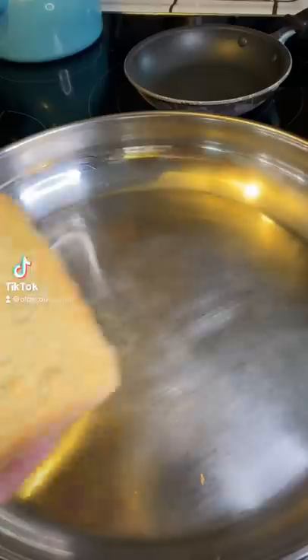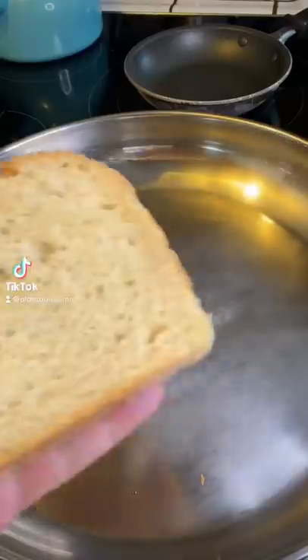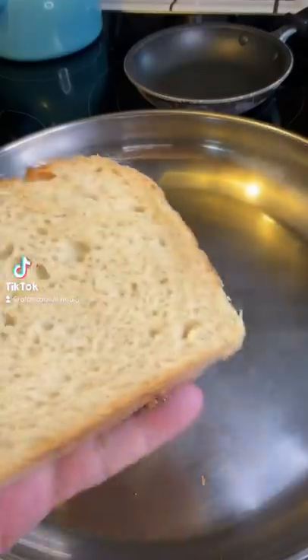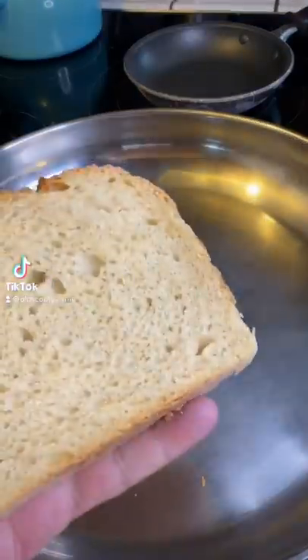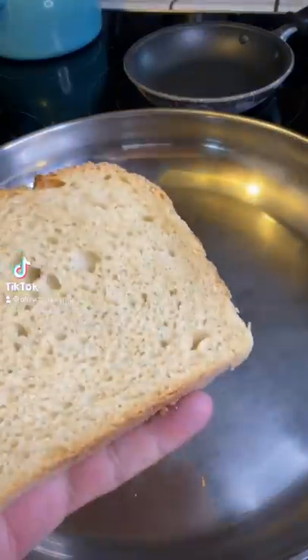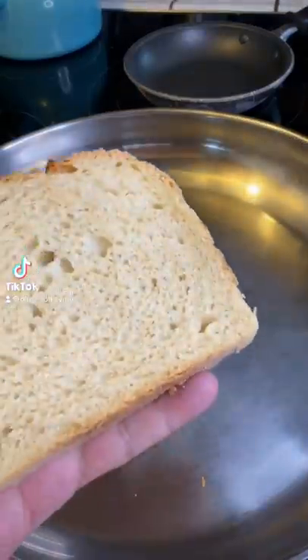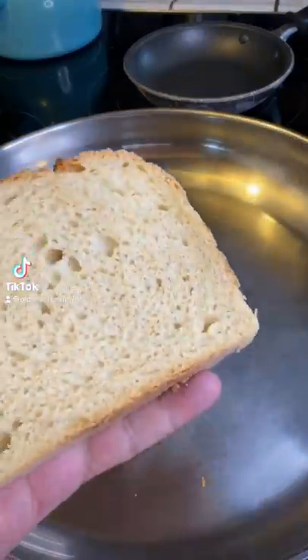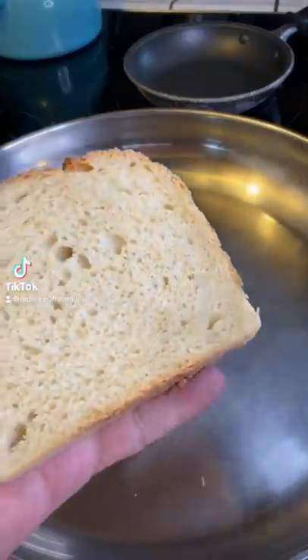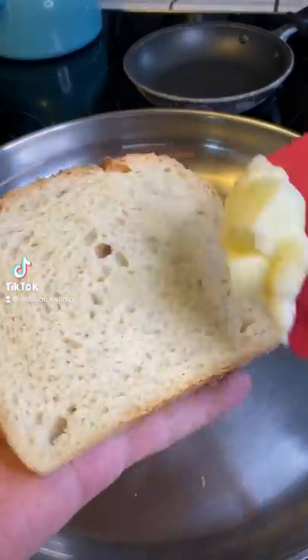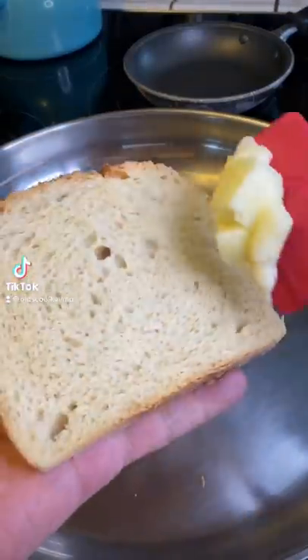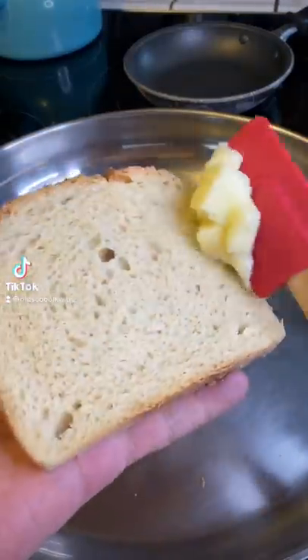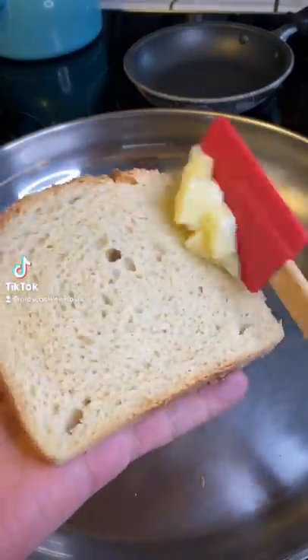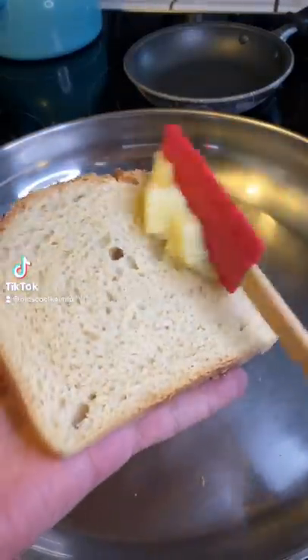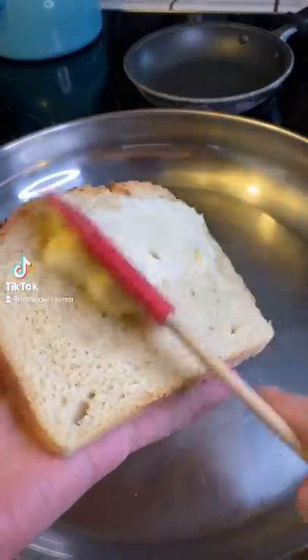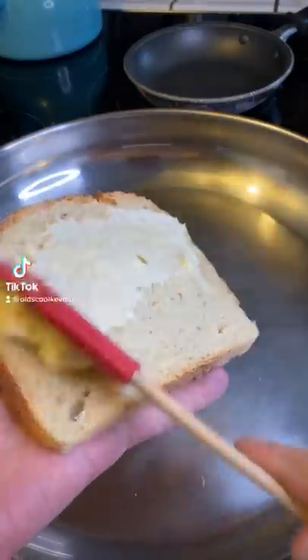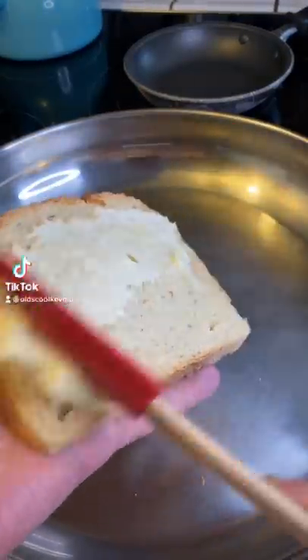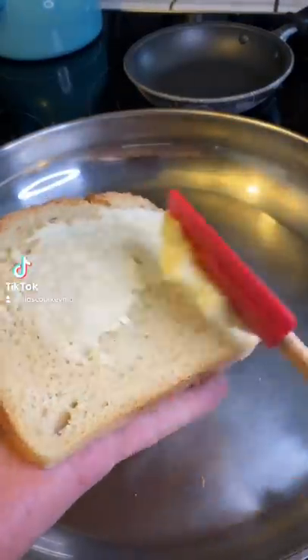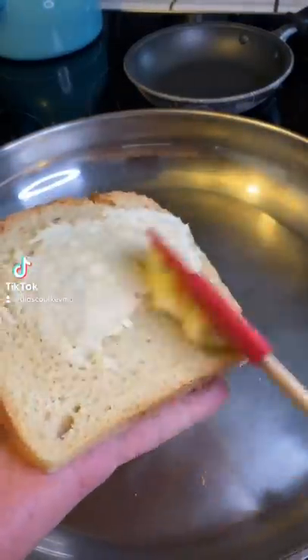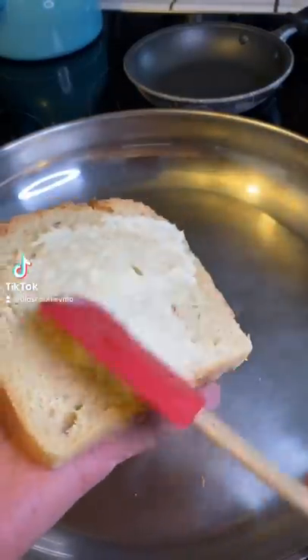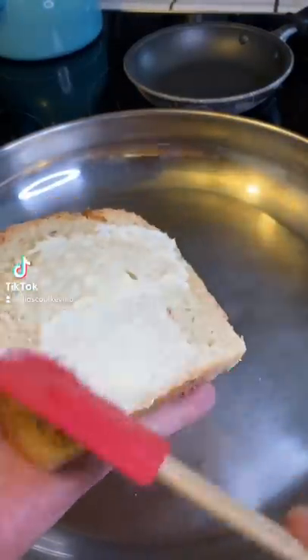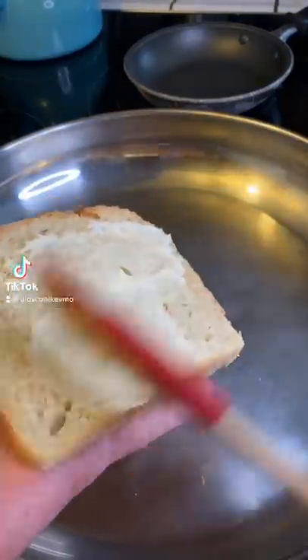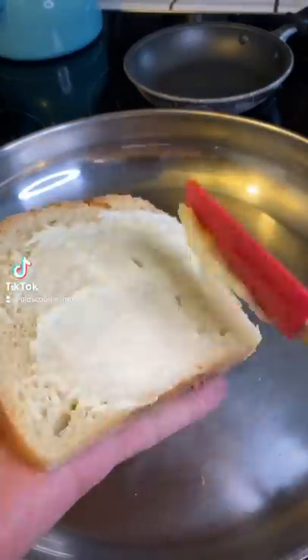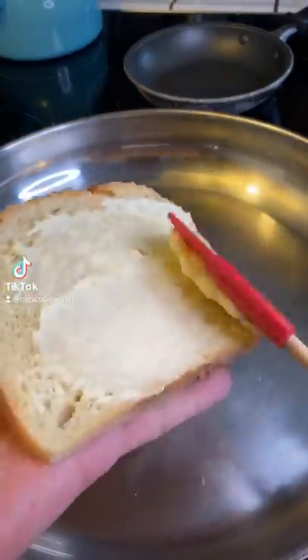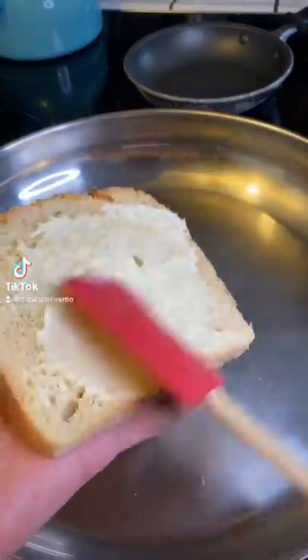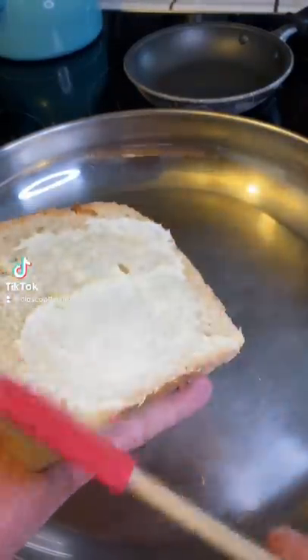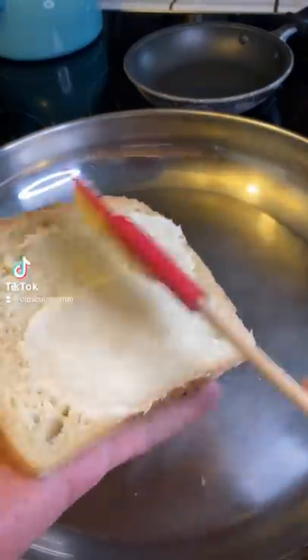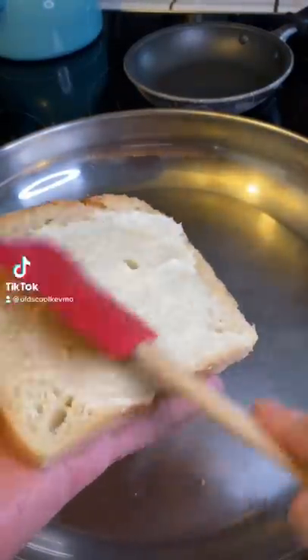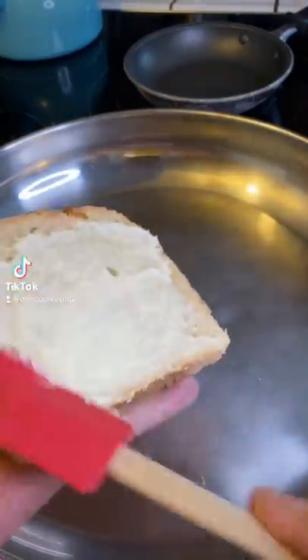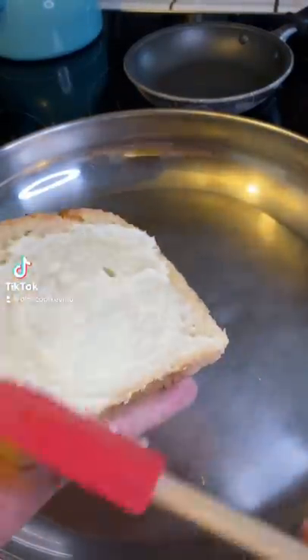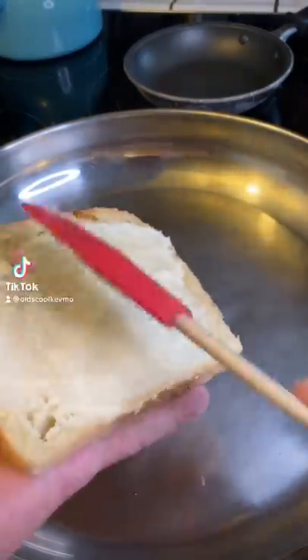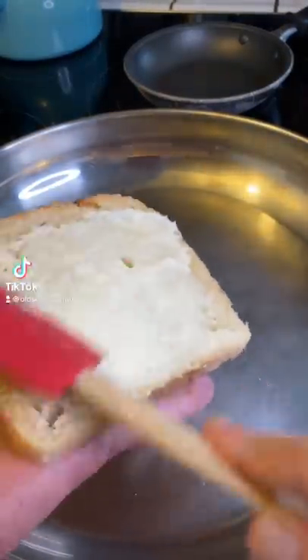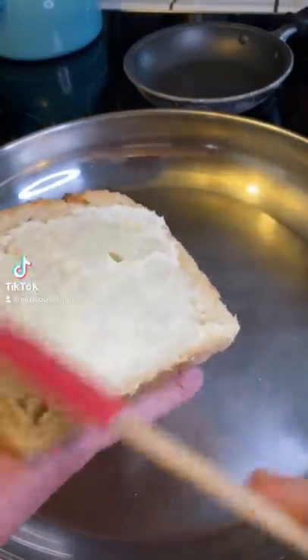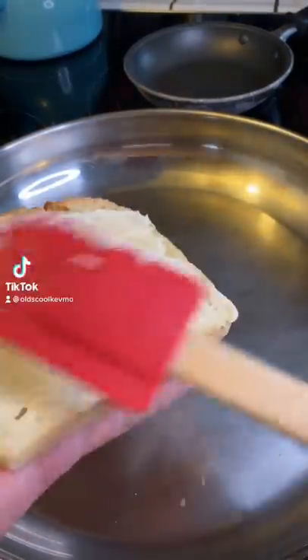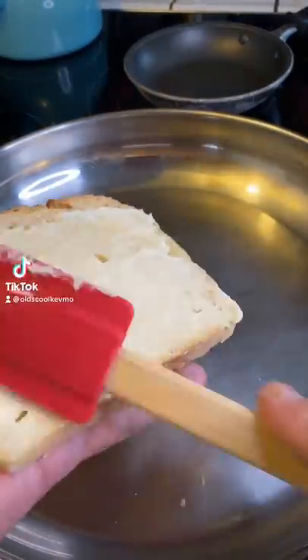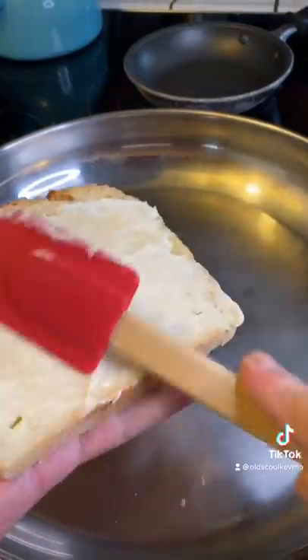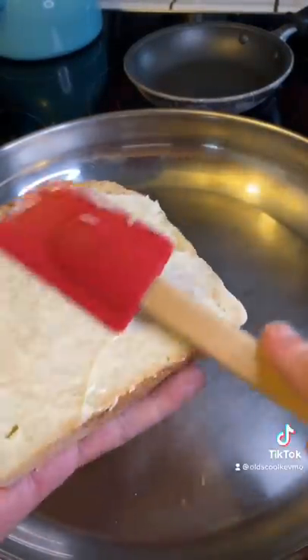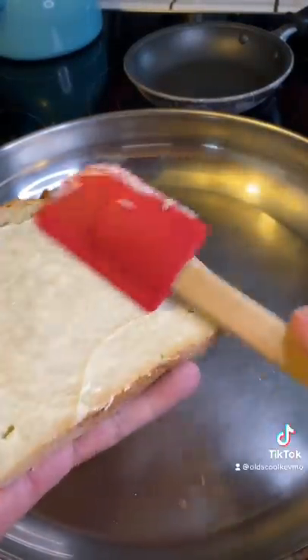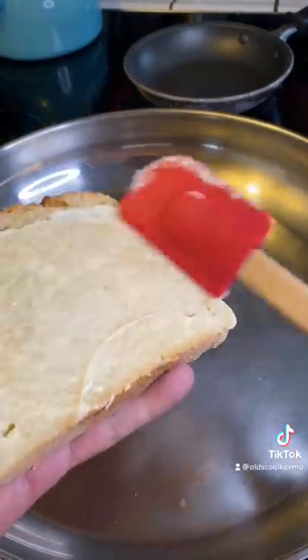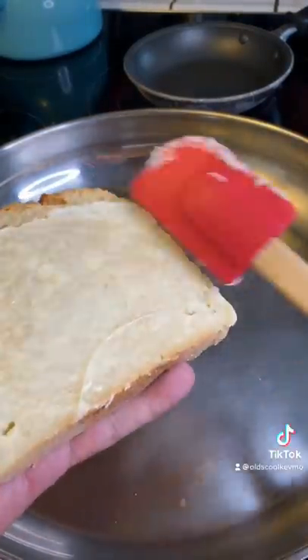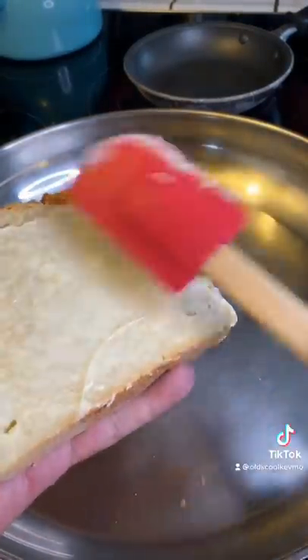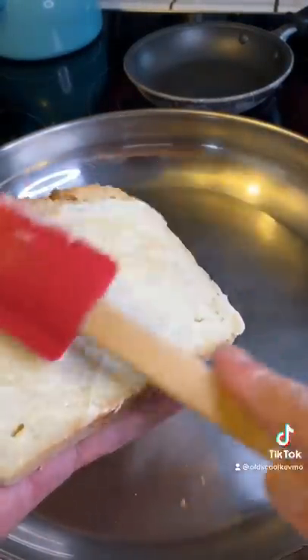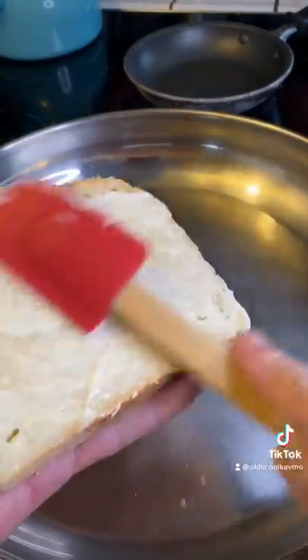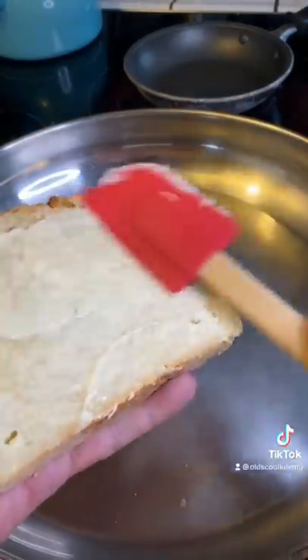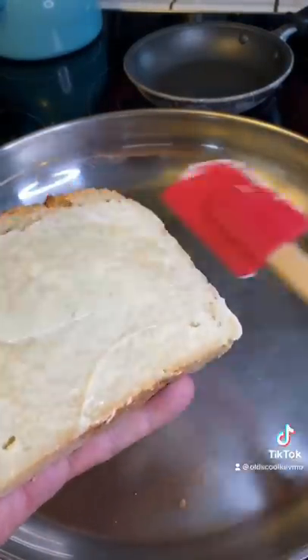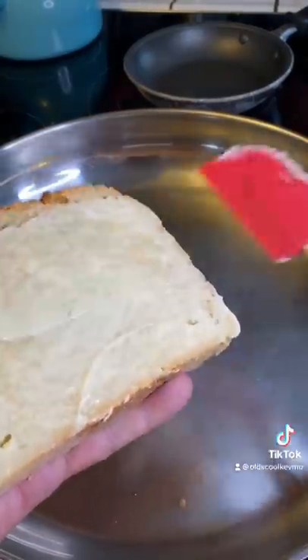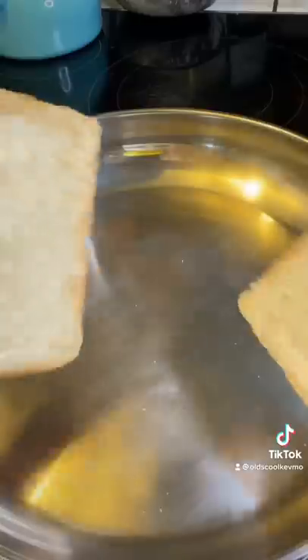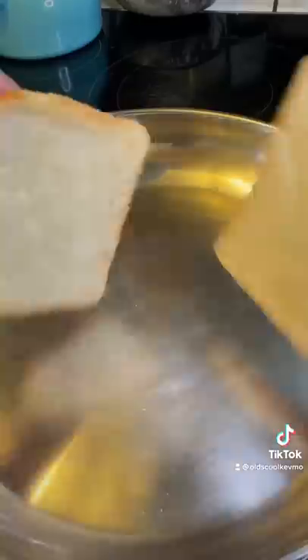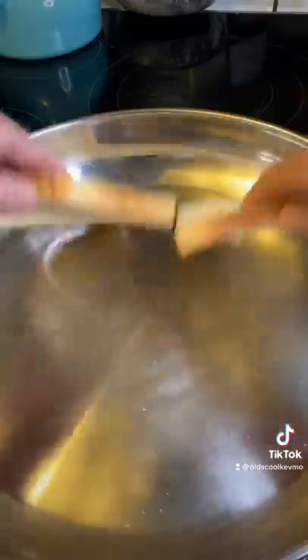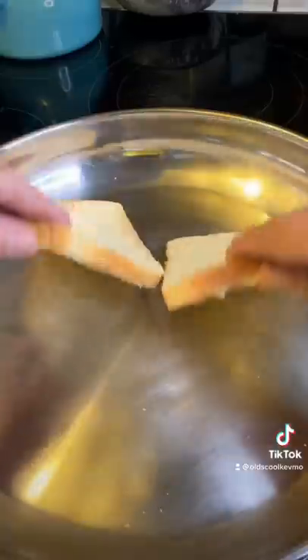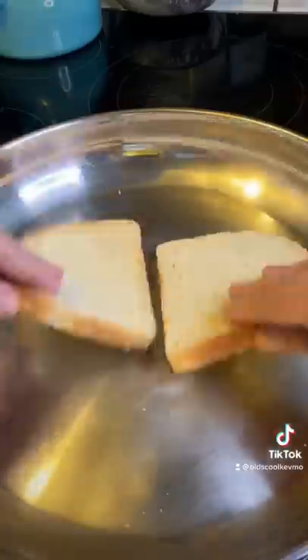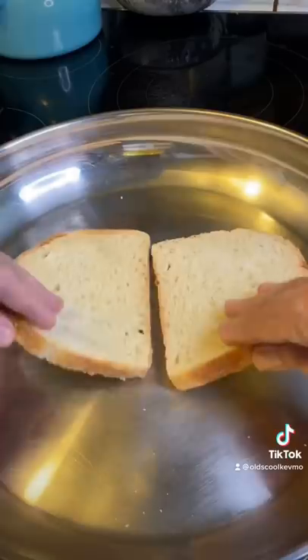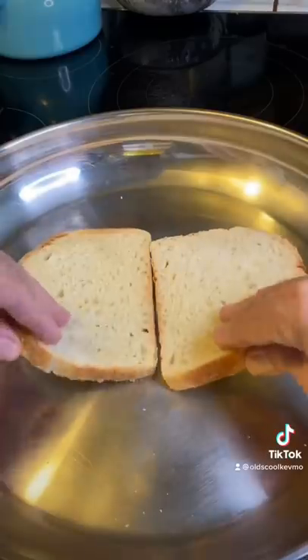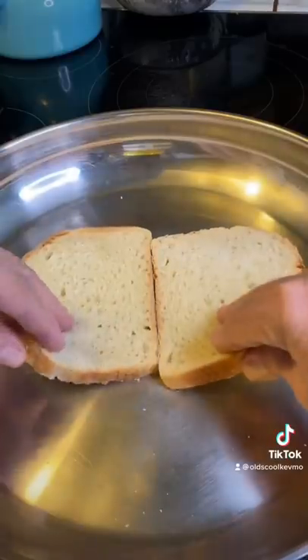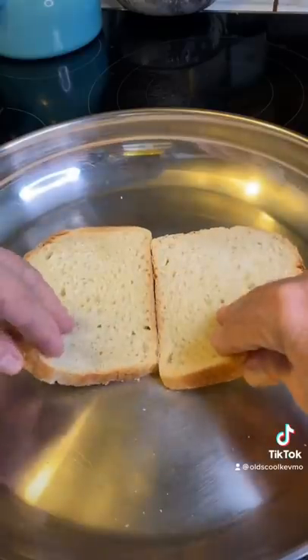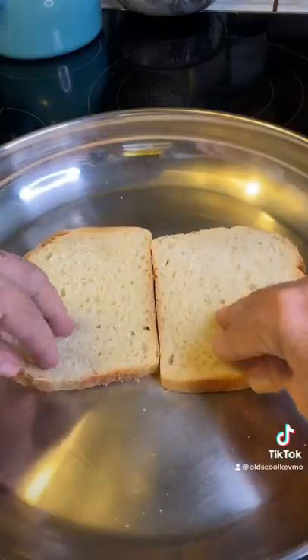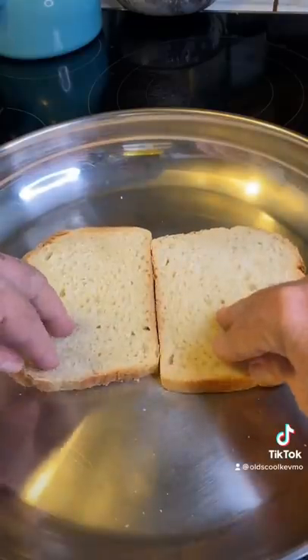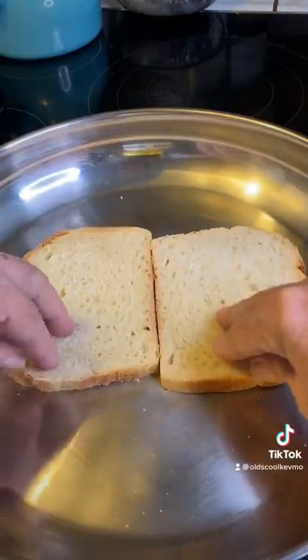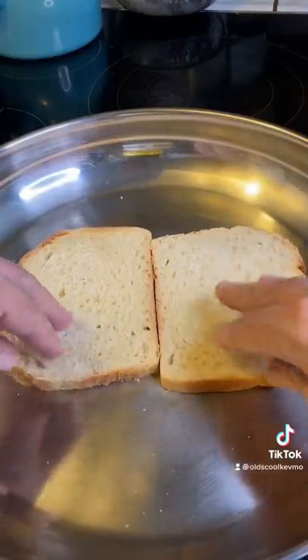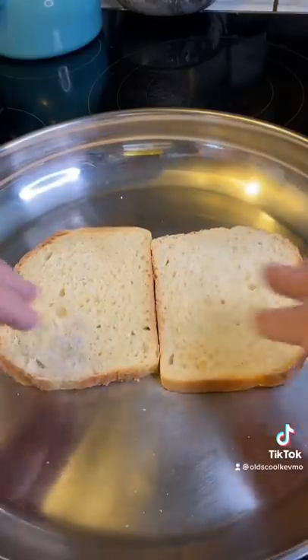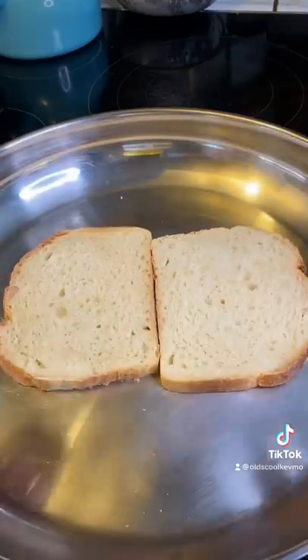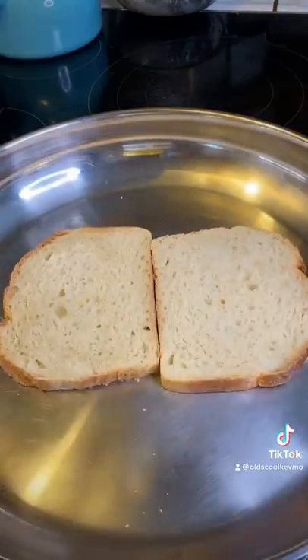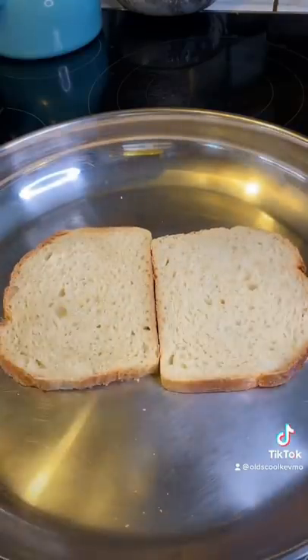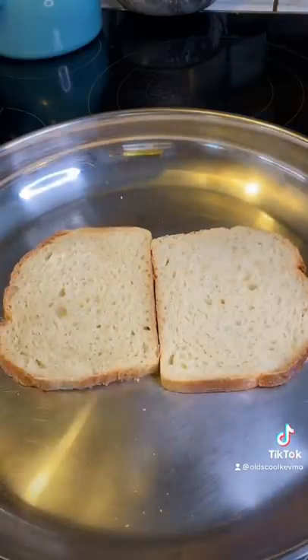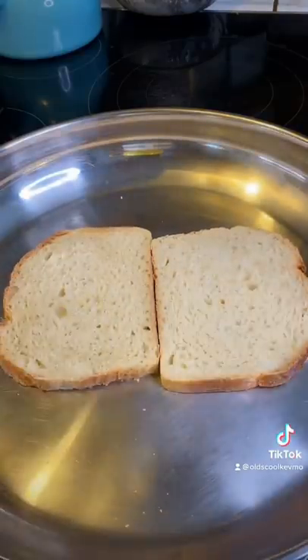So let me show you how I make a fried egg sandwich. We'll start with a little sourdough, a little bit of butter. We're gonna grill that up in a pan.